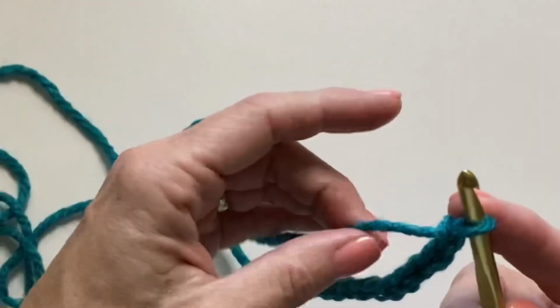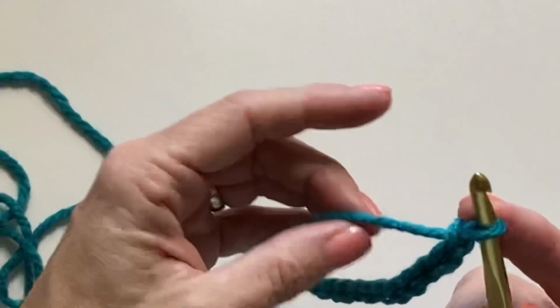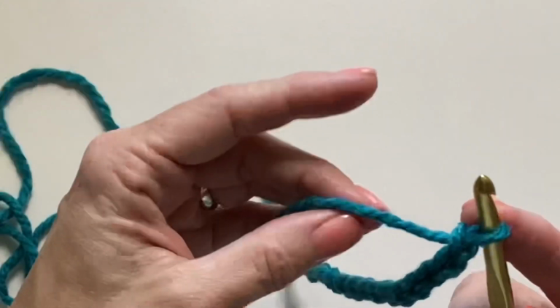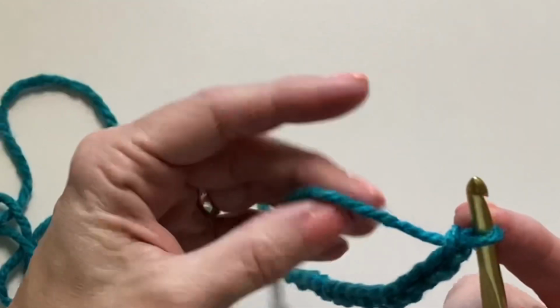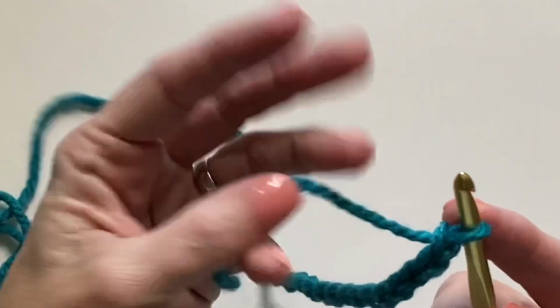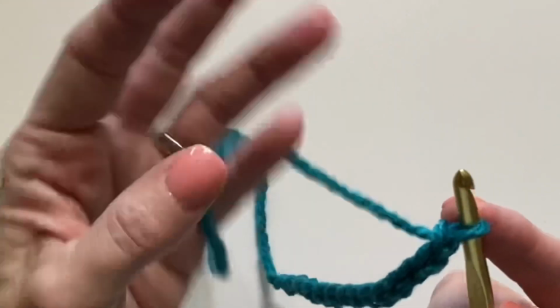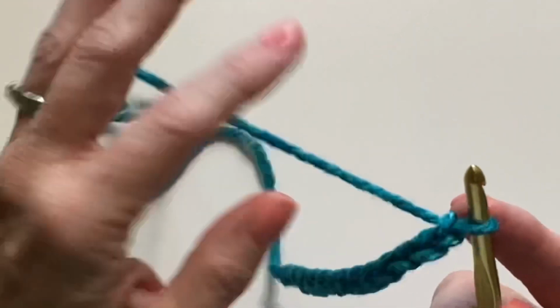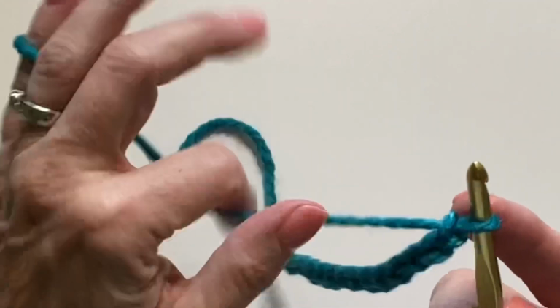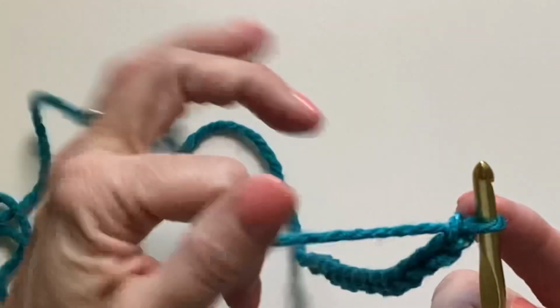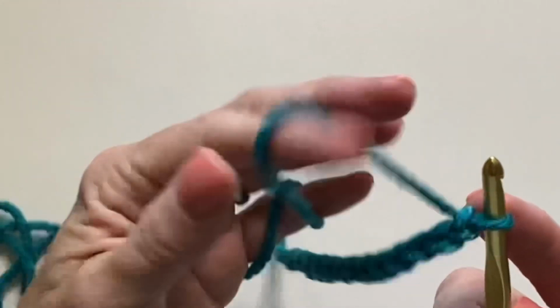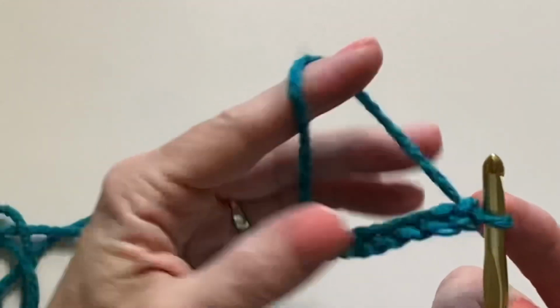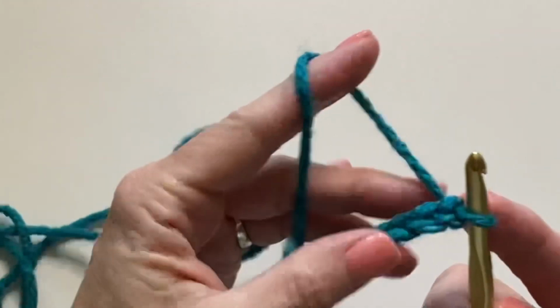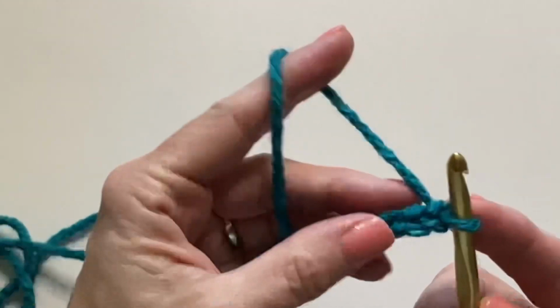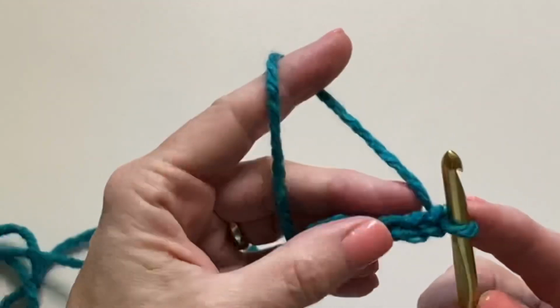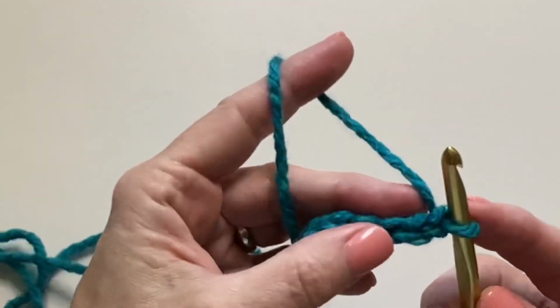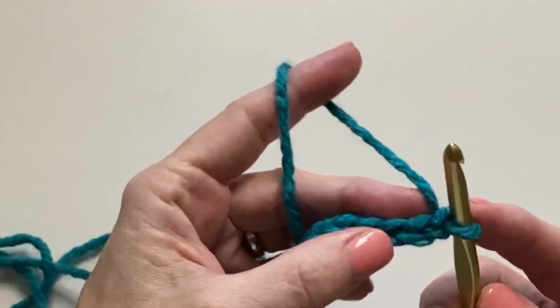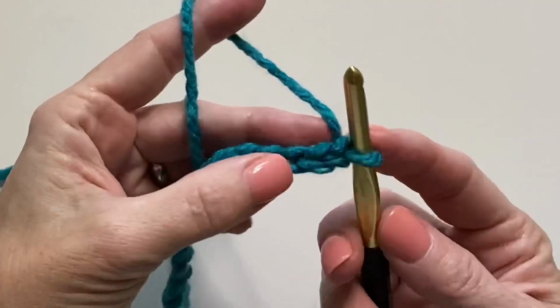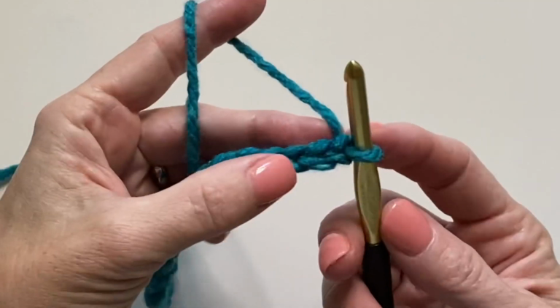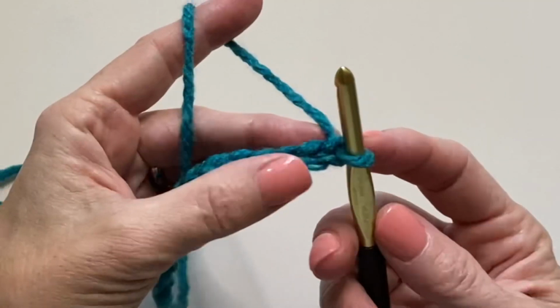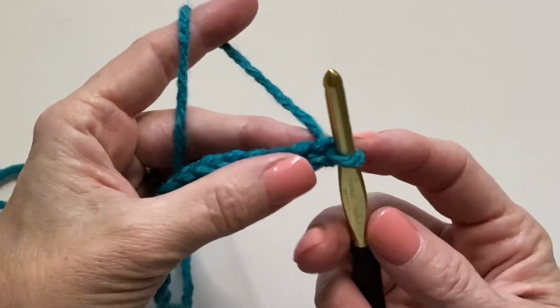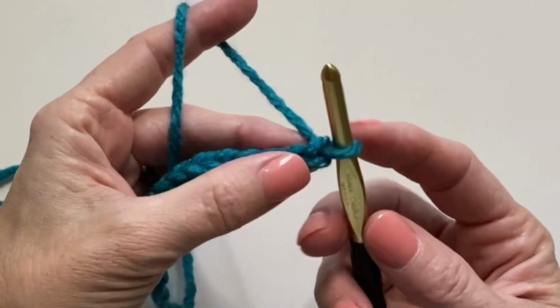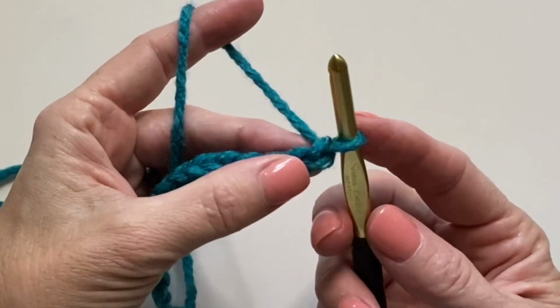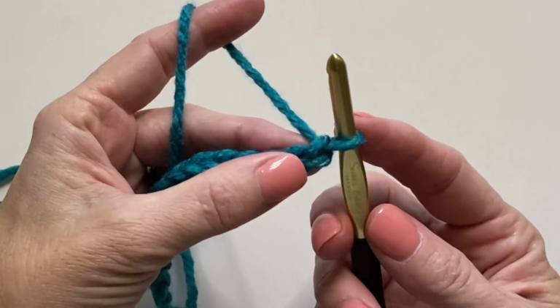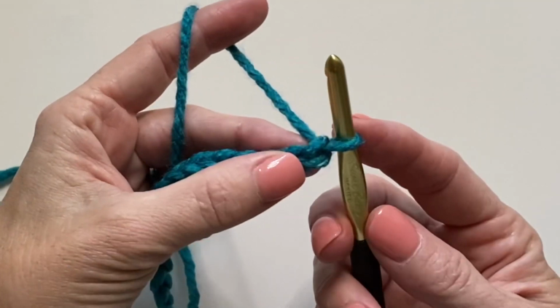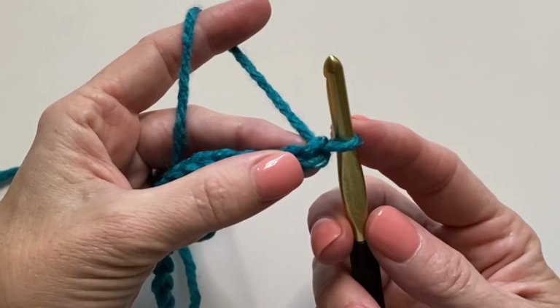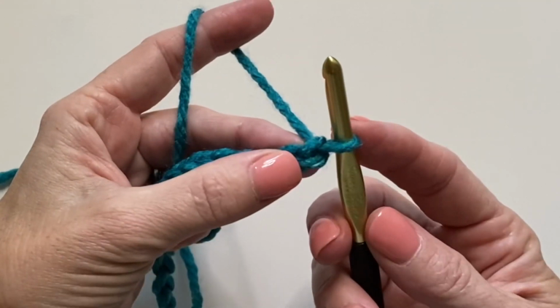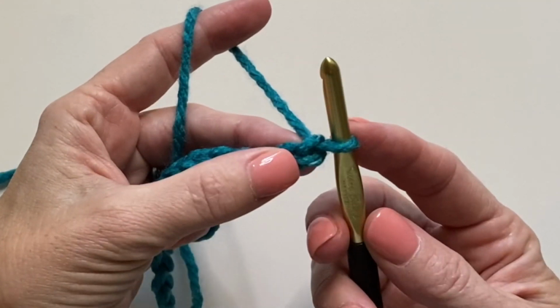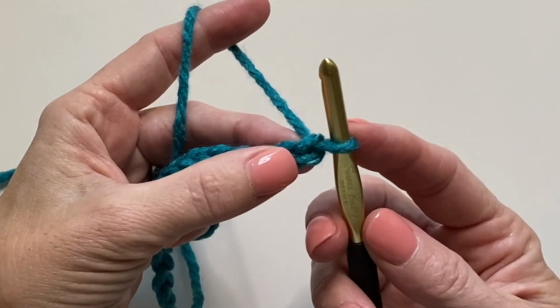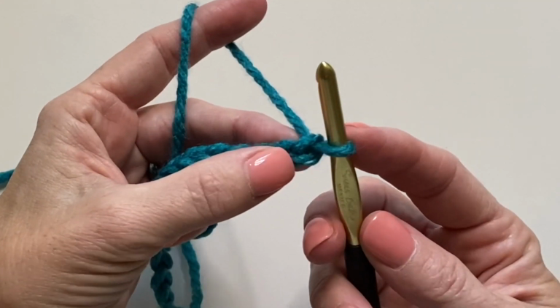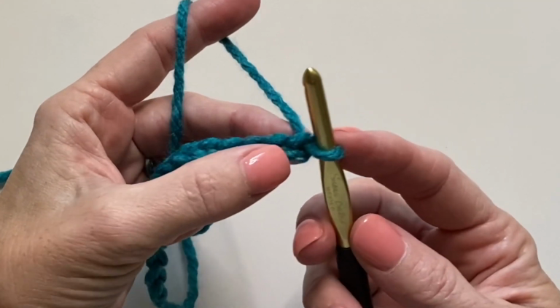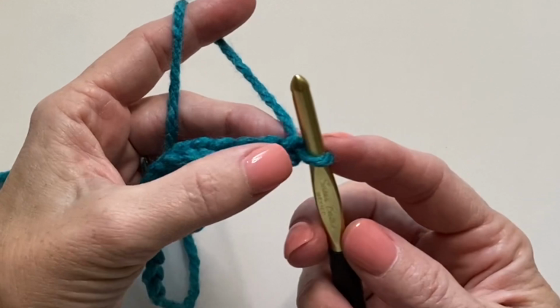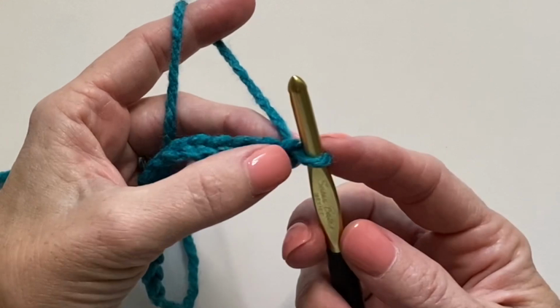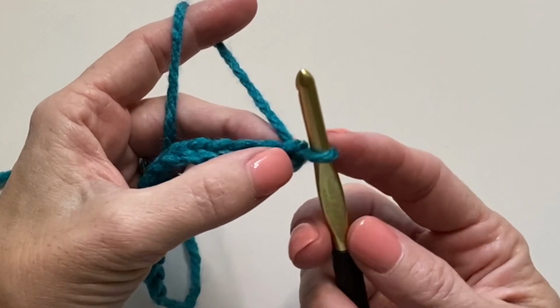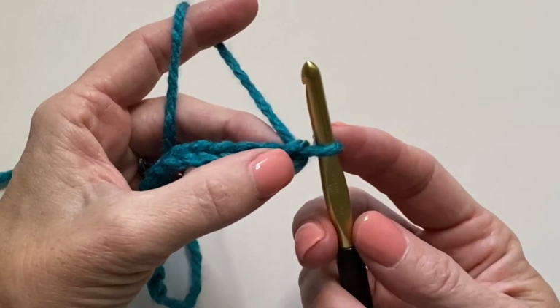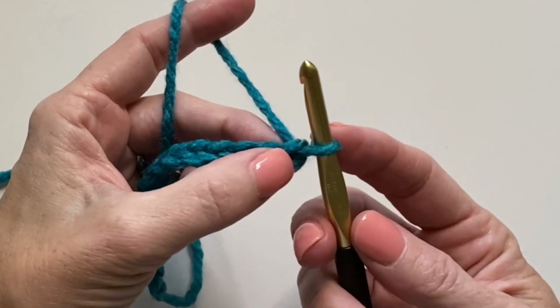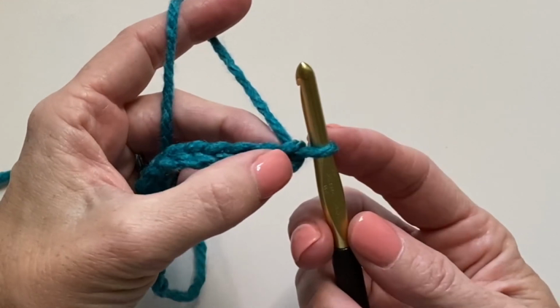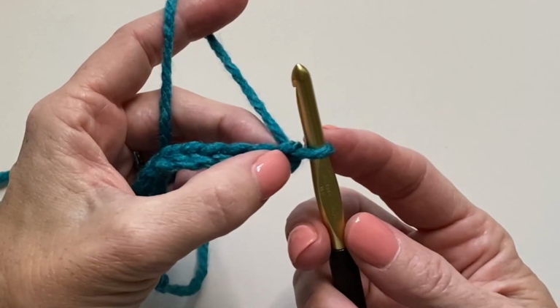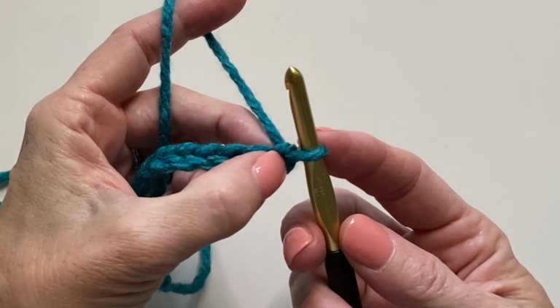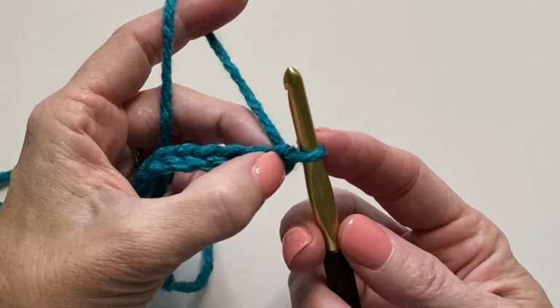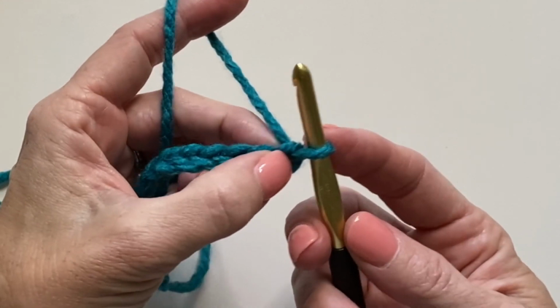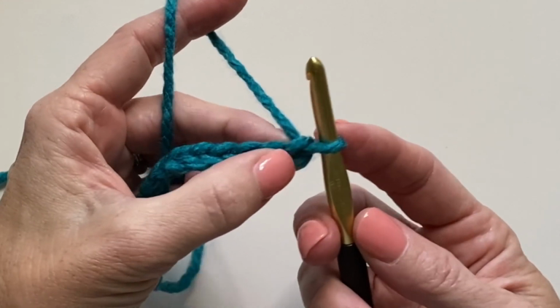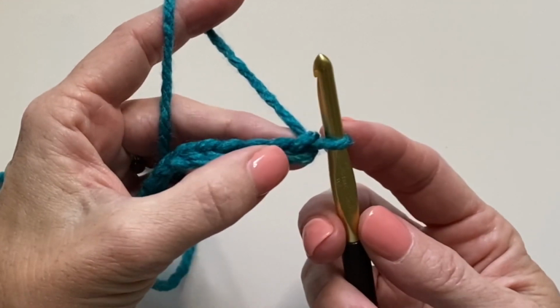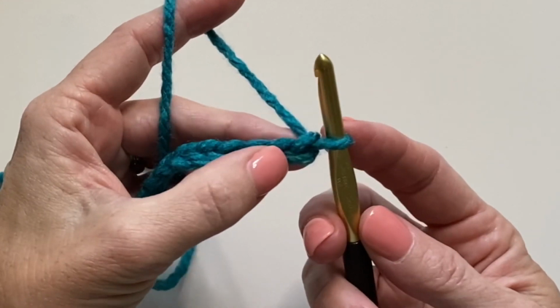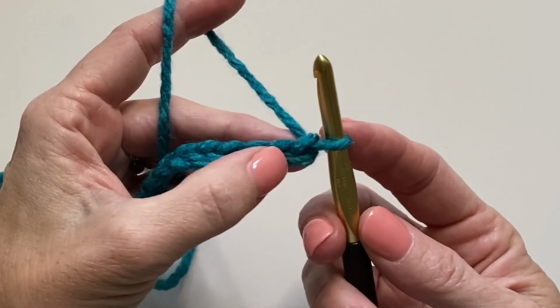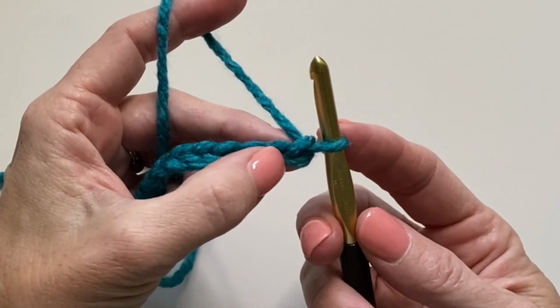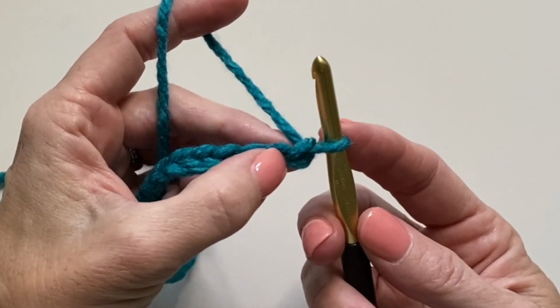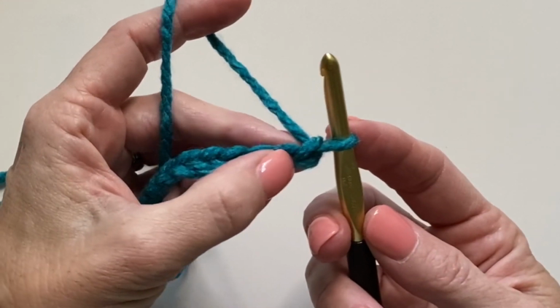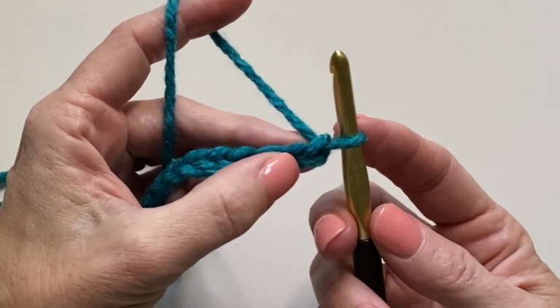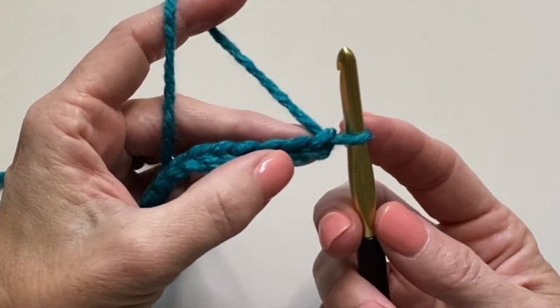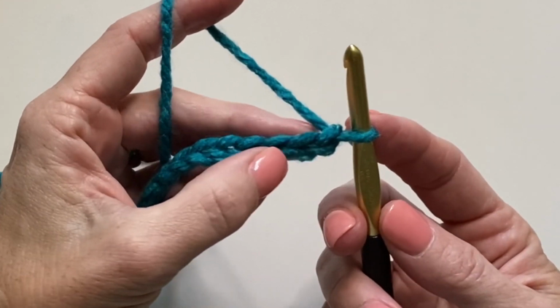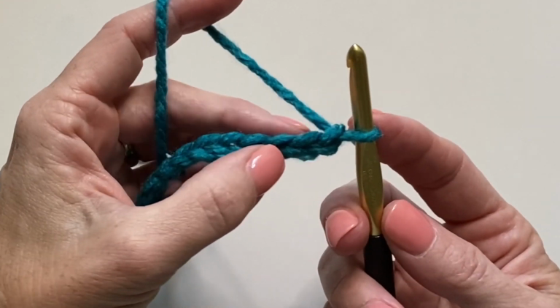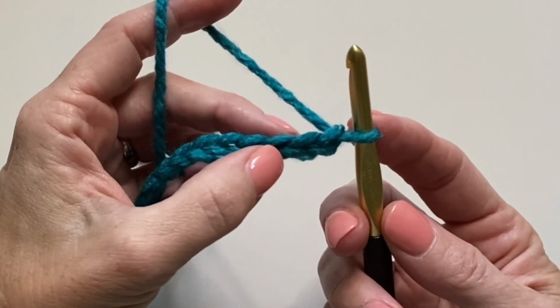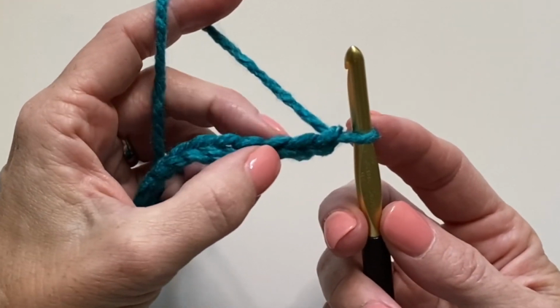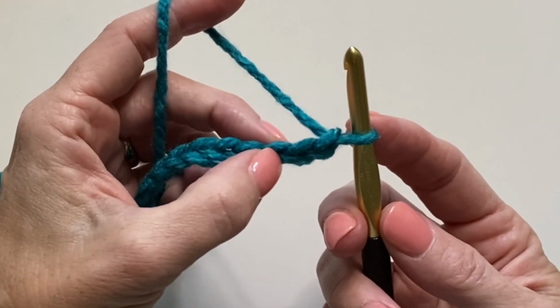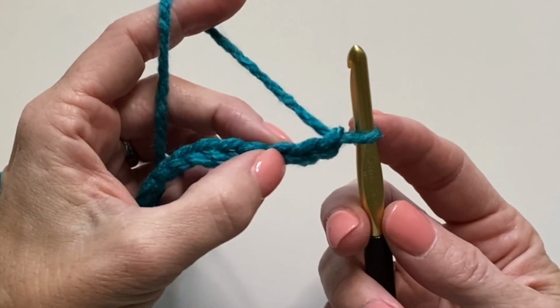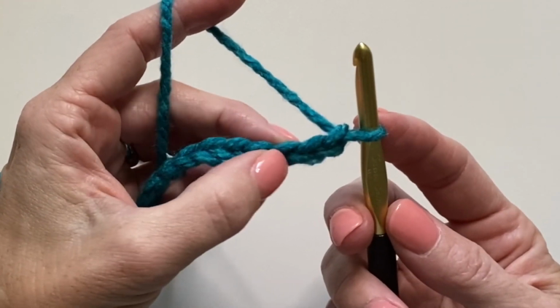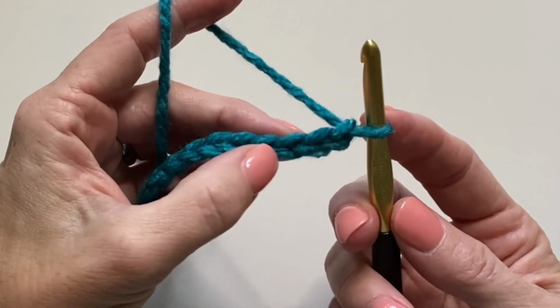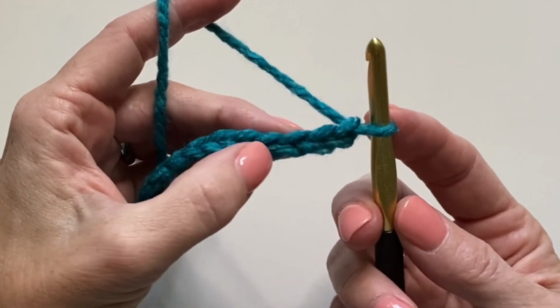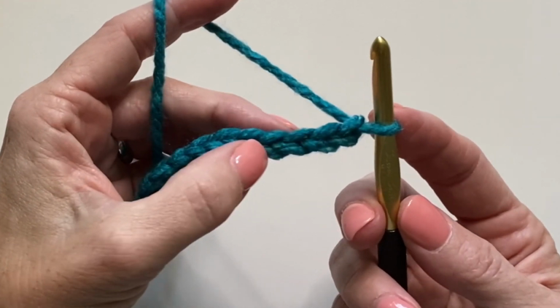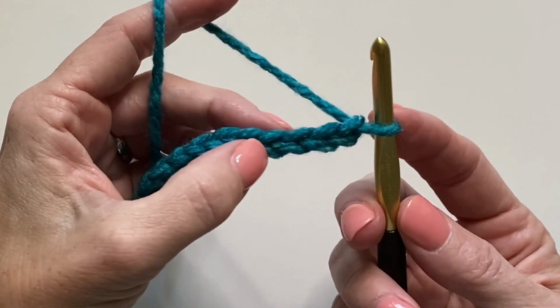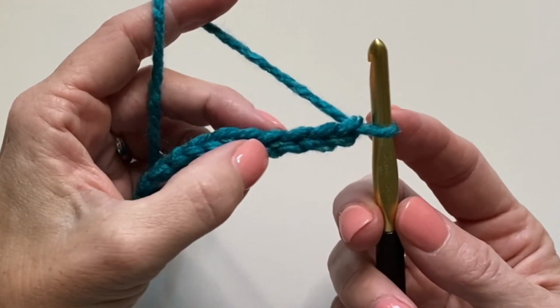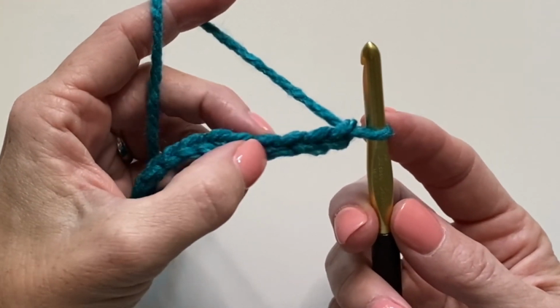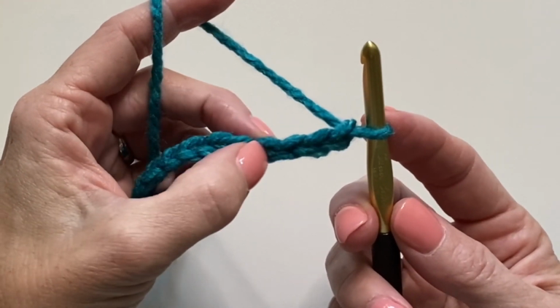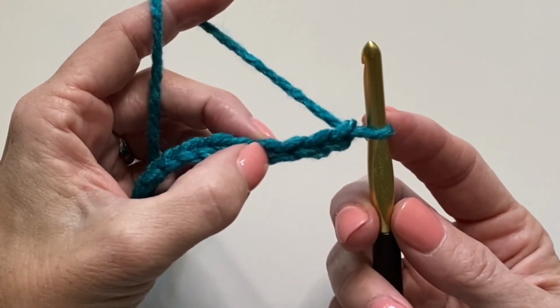Starting in the fourth chain from the hook: 1, 2, 3, 4.